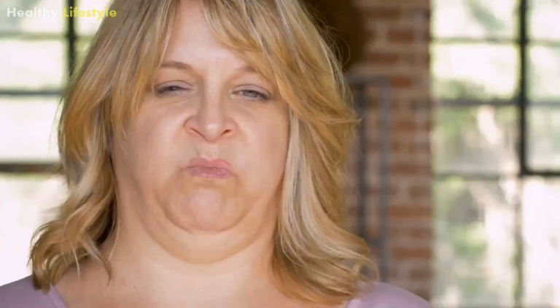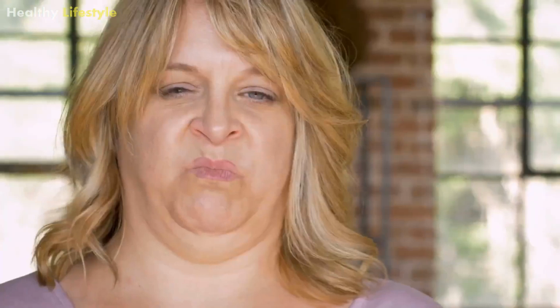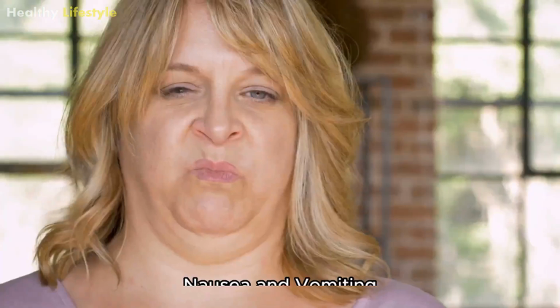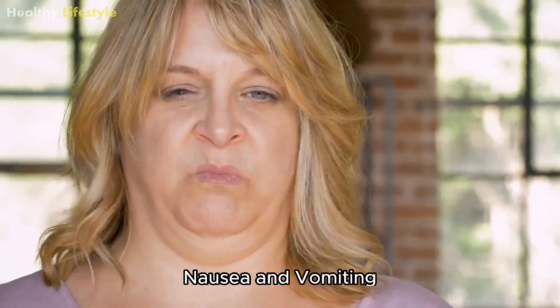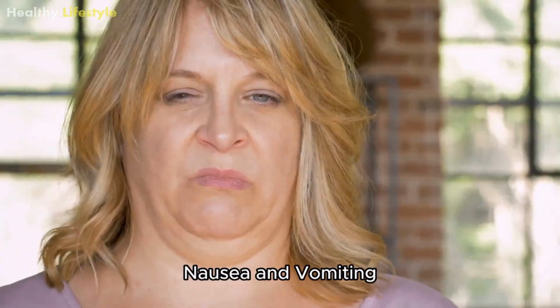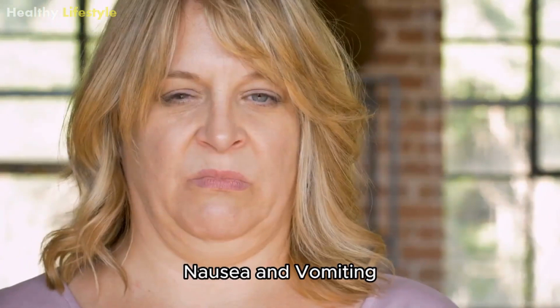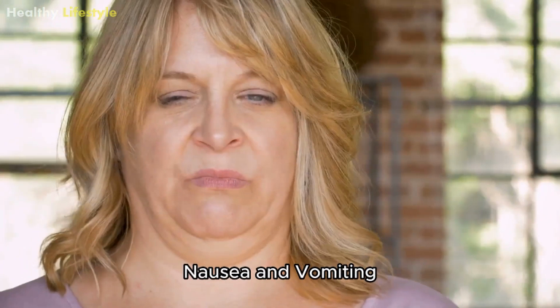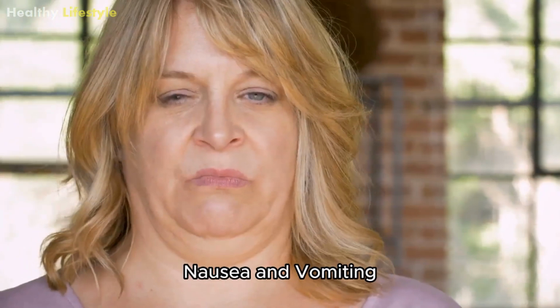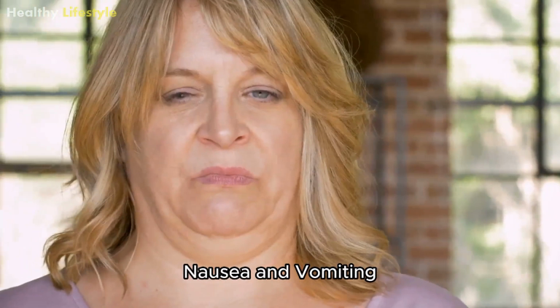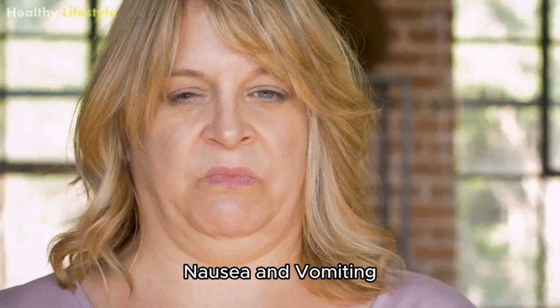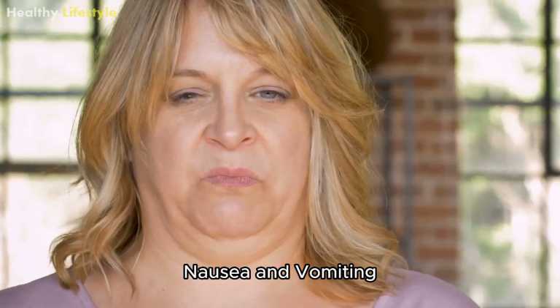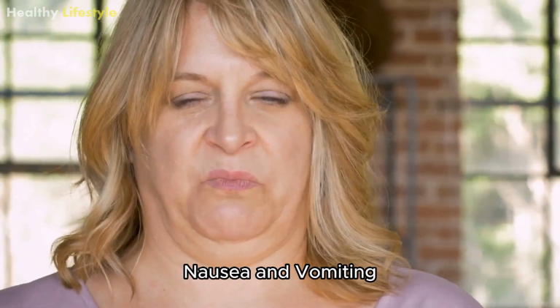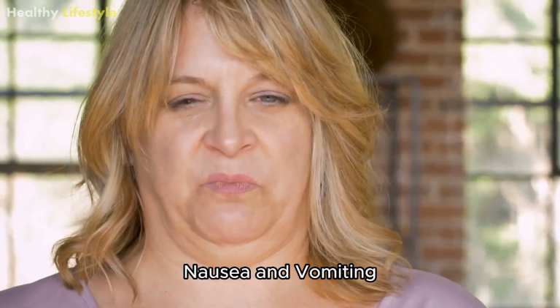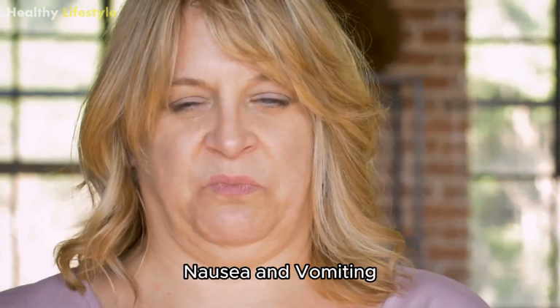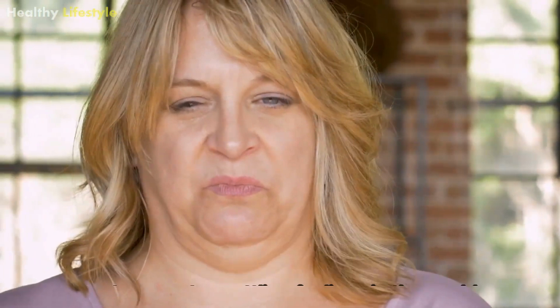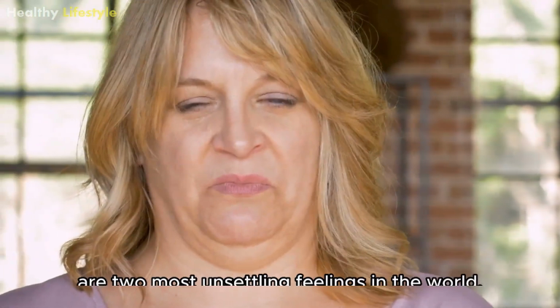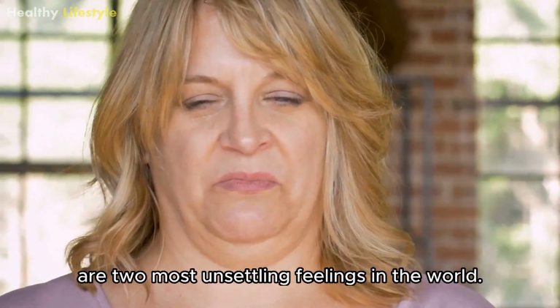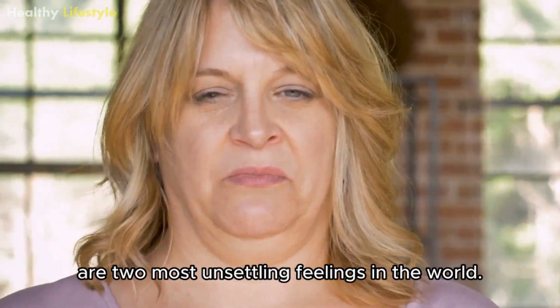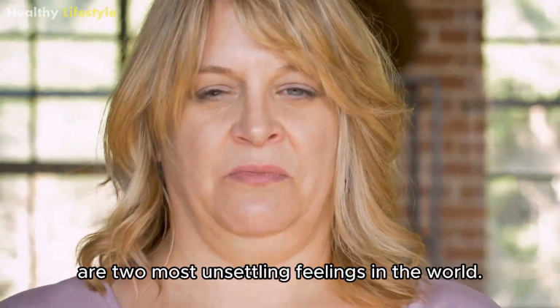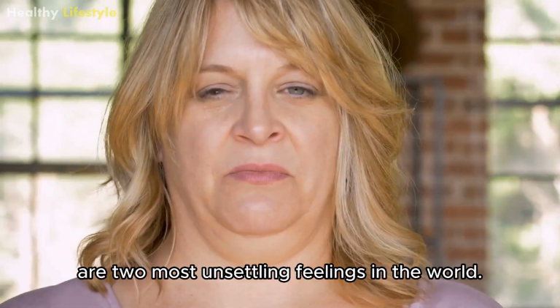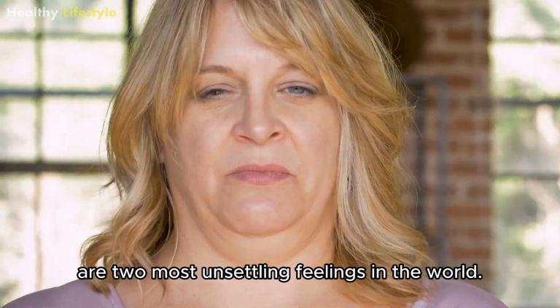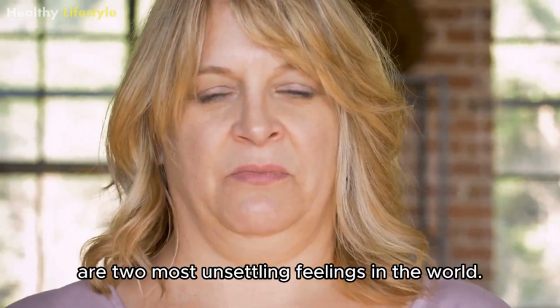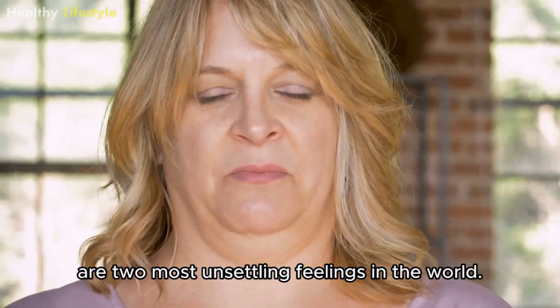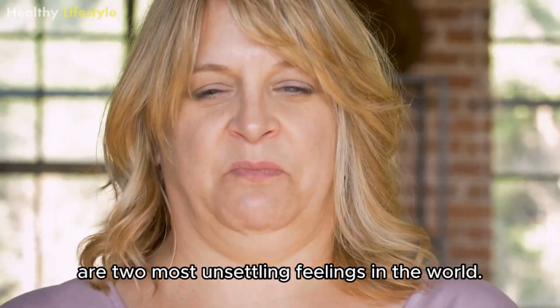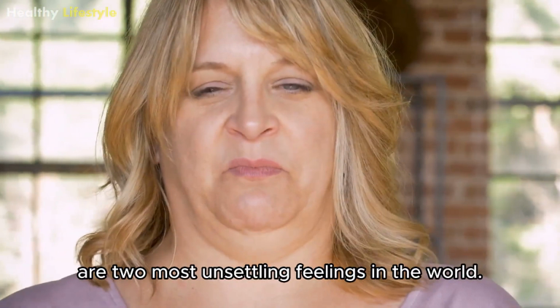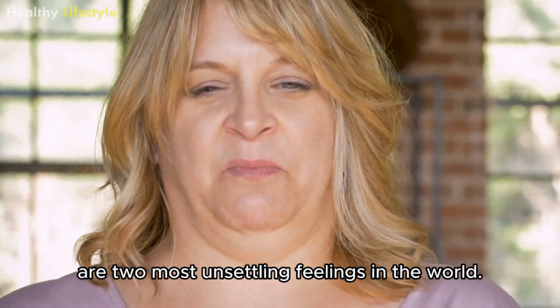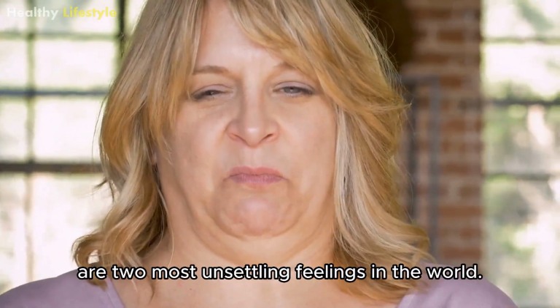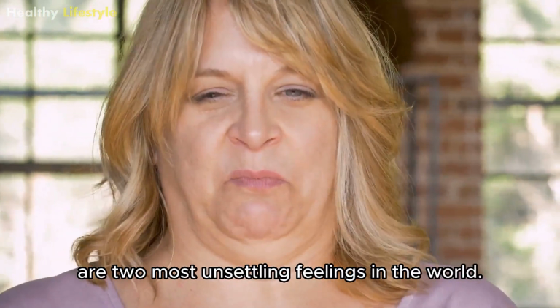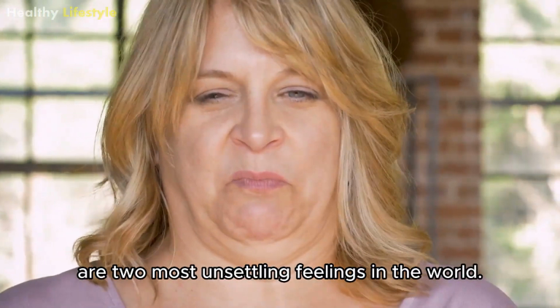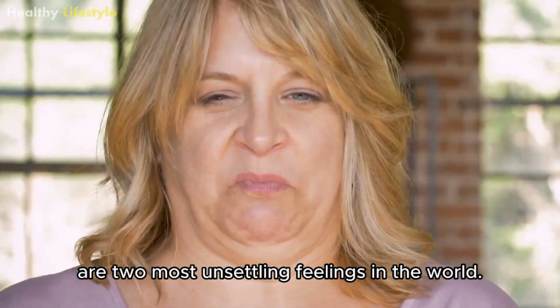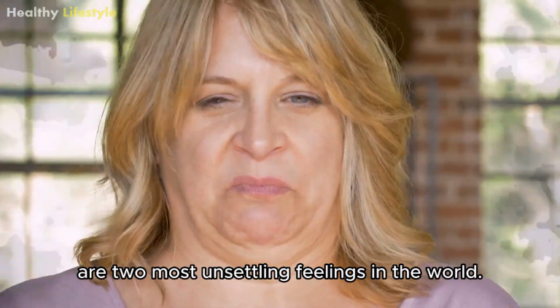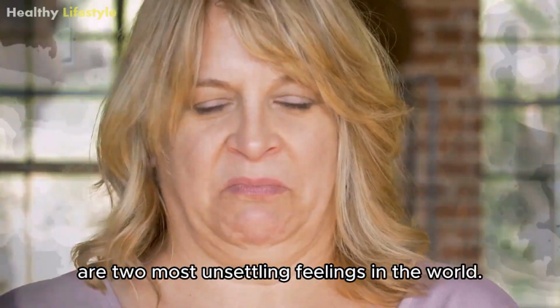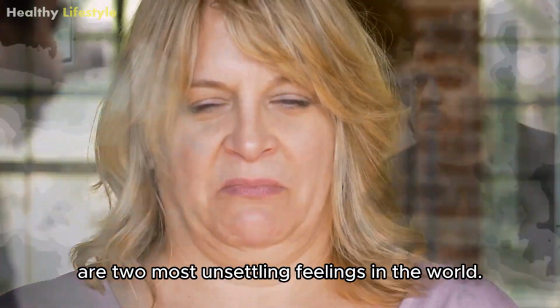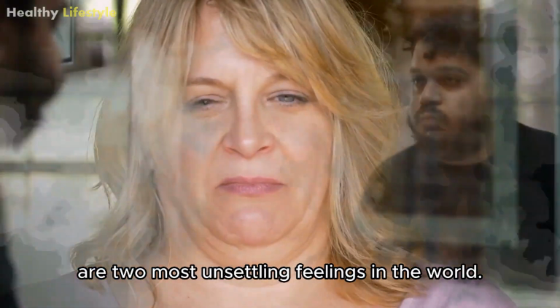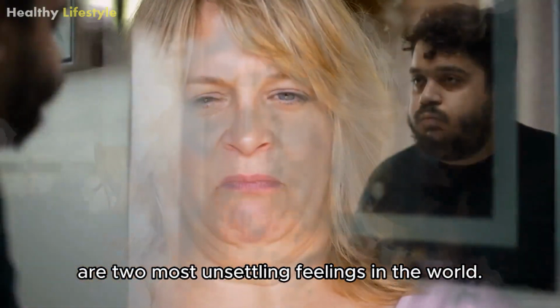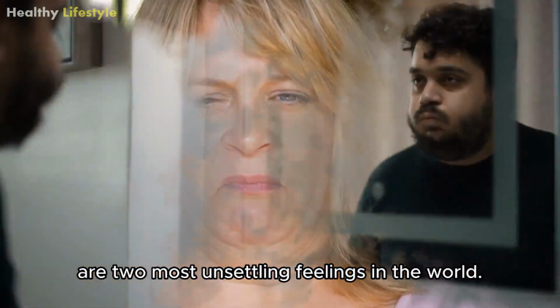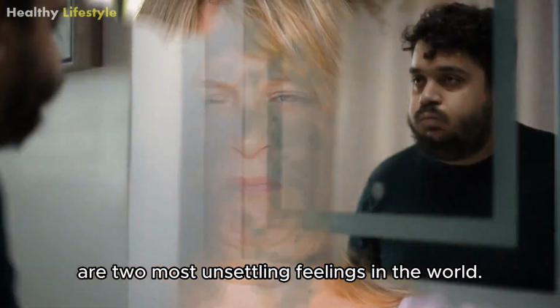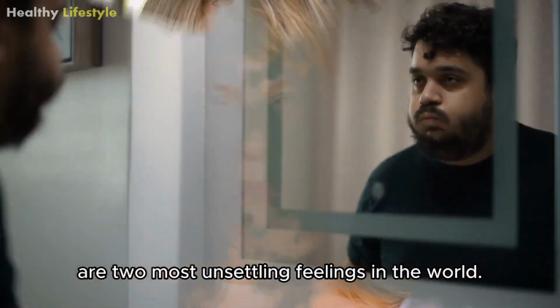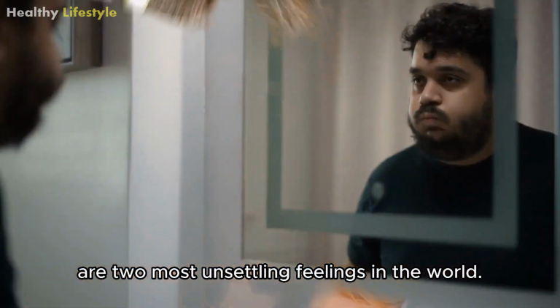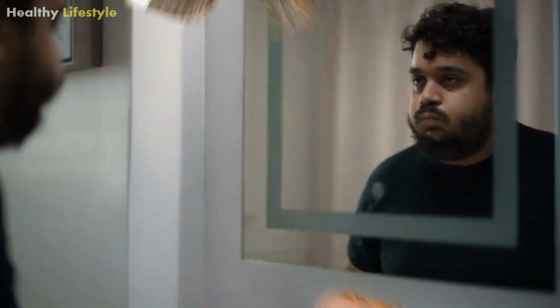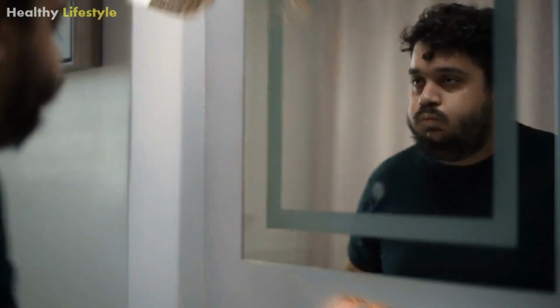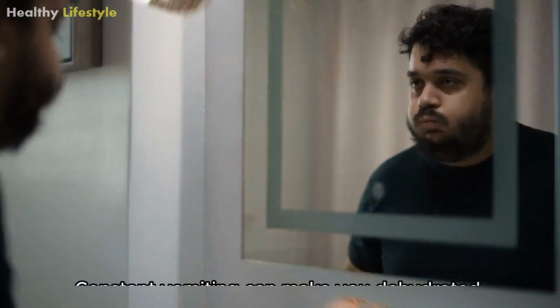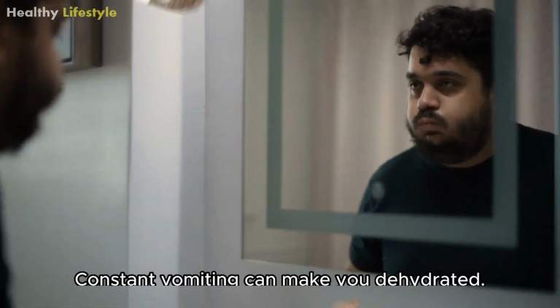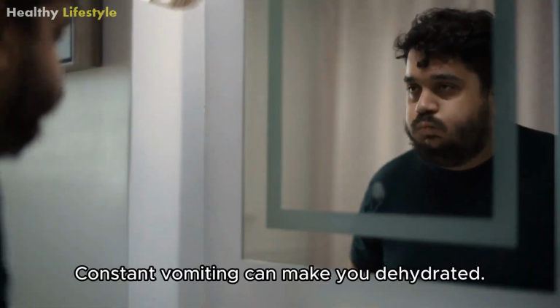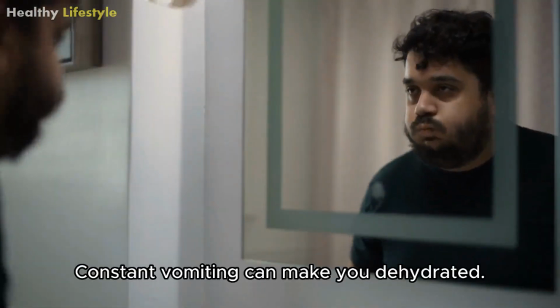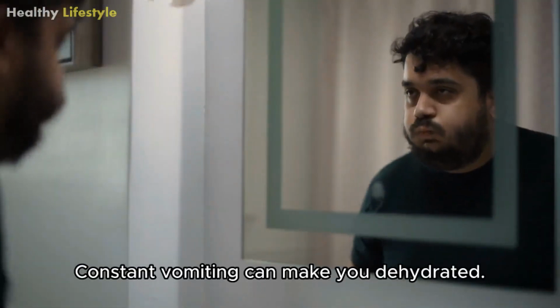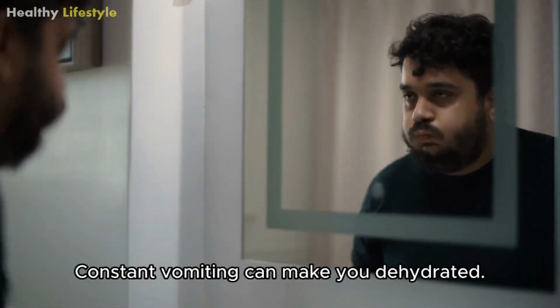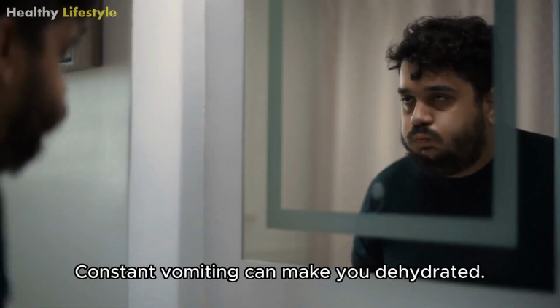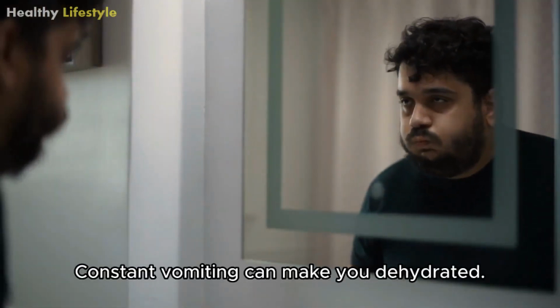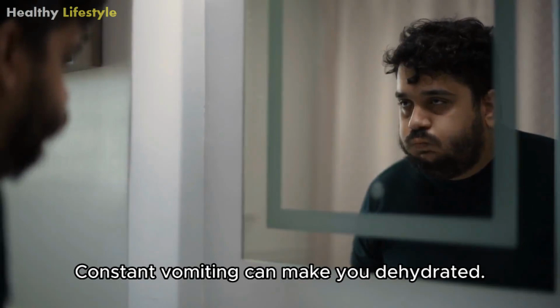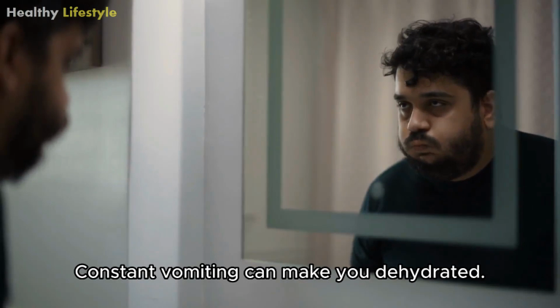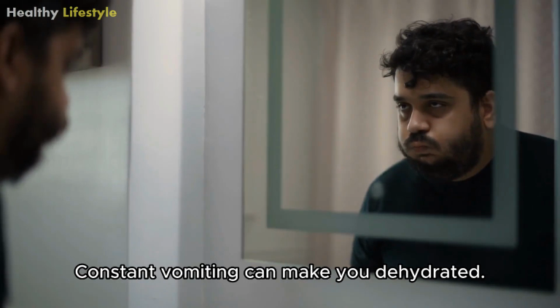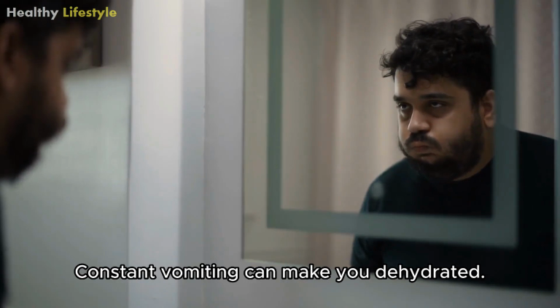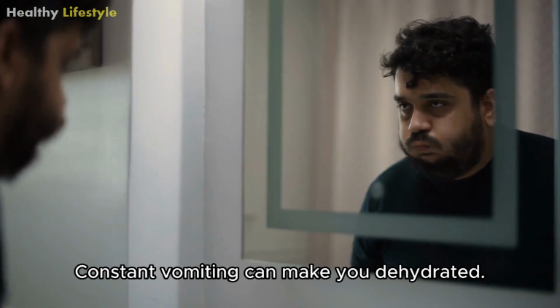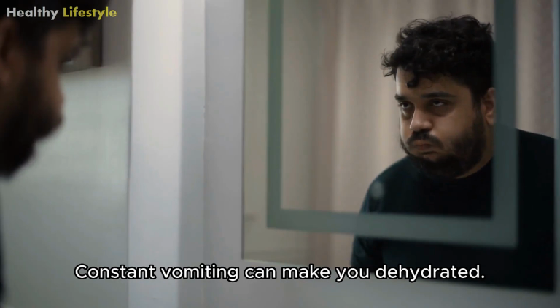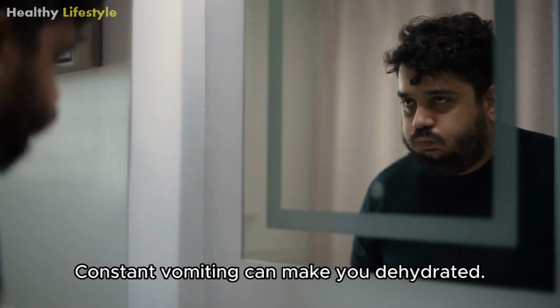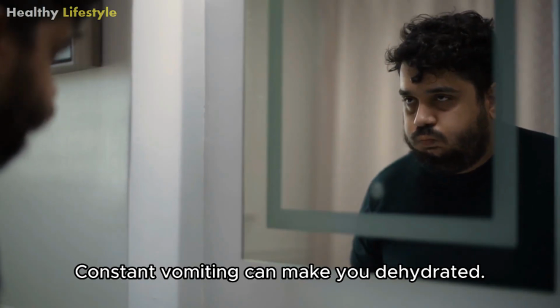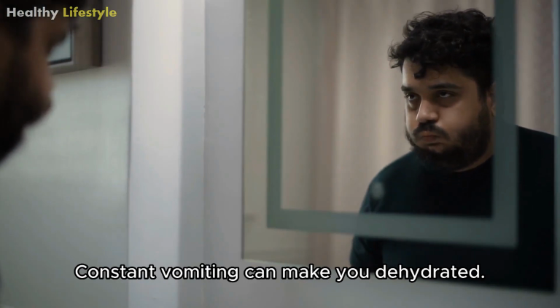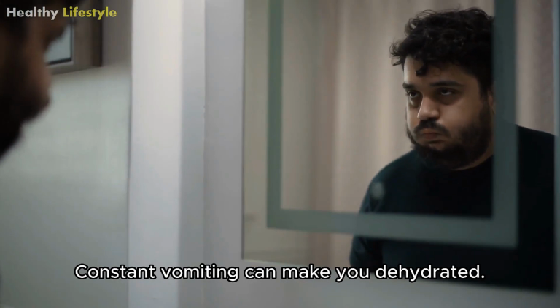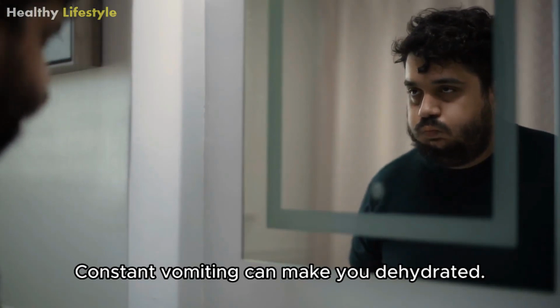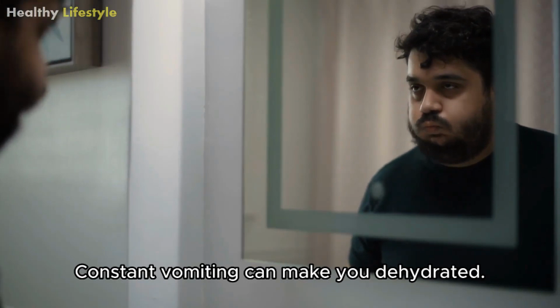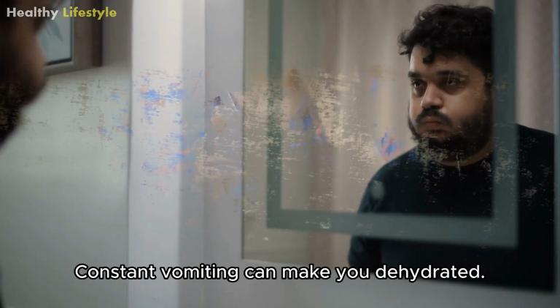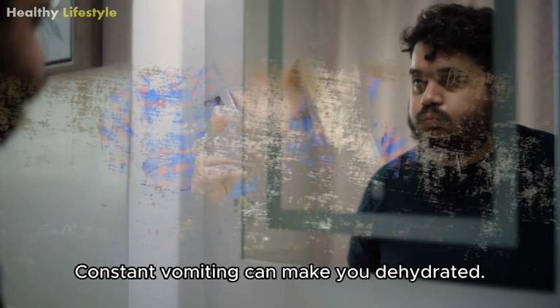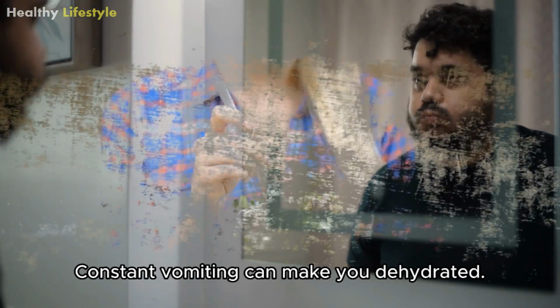Nausea and vomiting are the most unsettling feelings in the world. Constant vomiting can make you dehydrated.